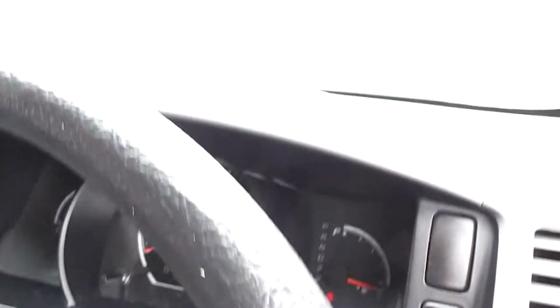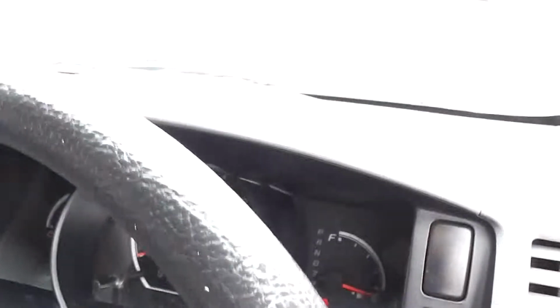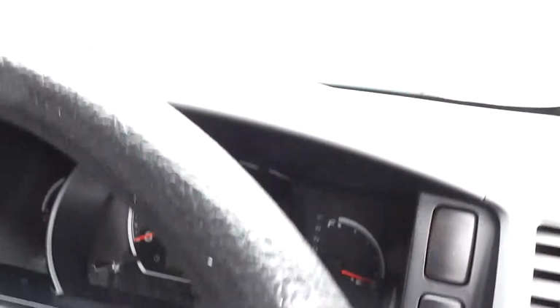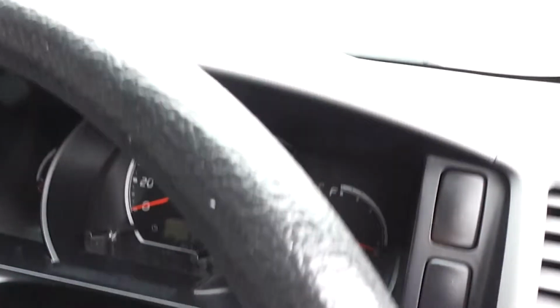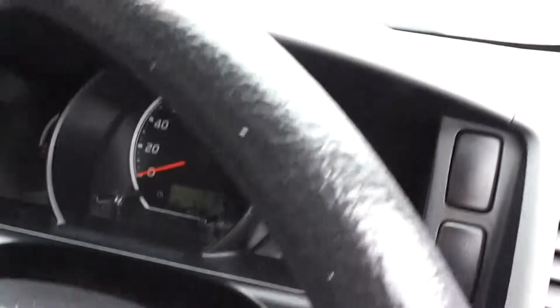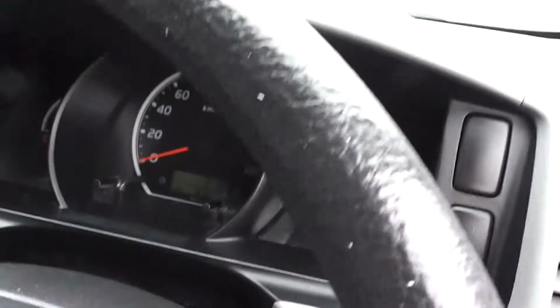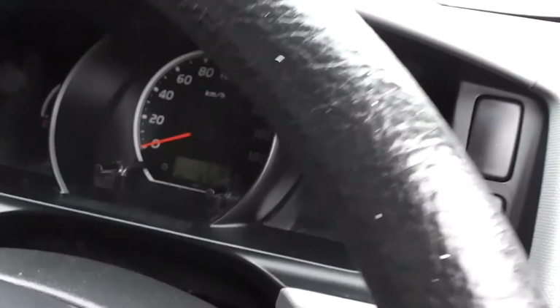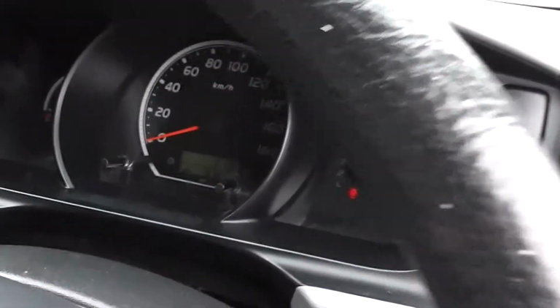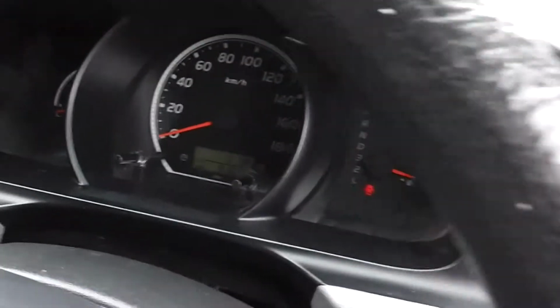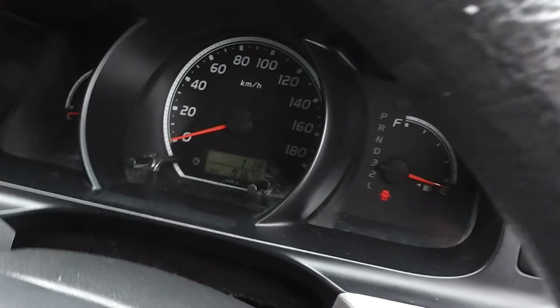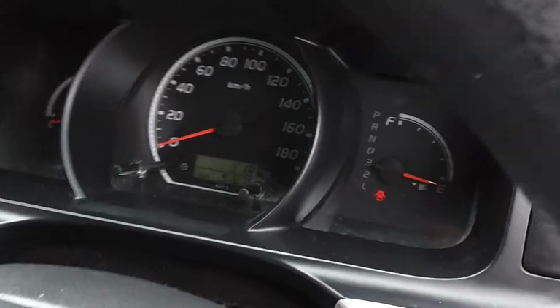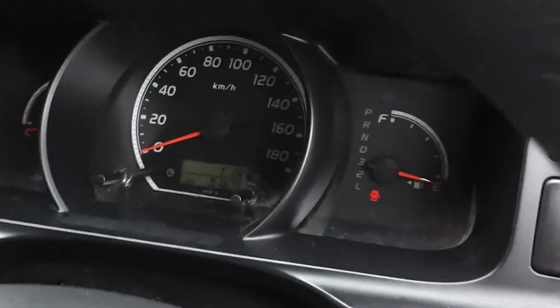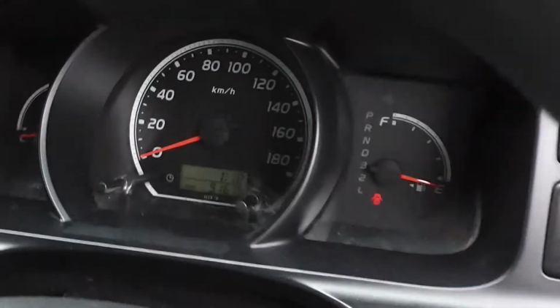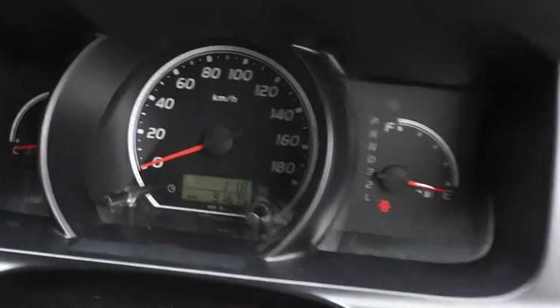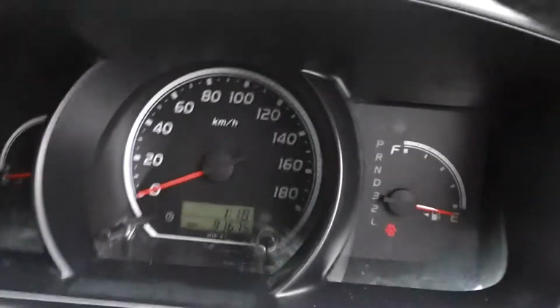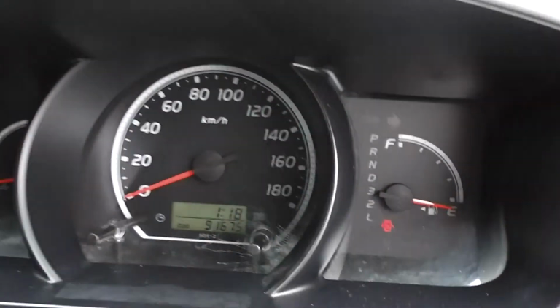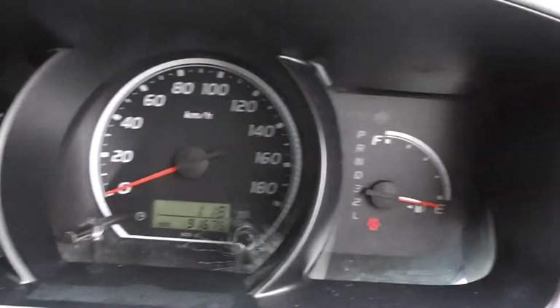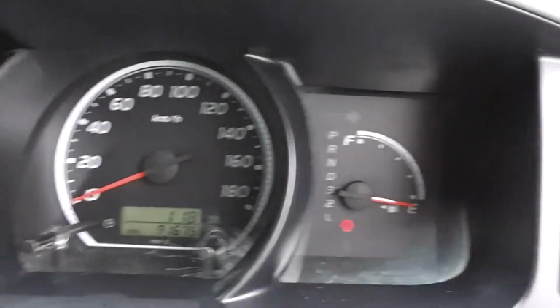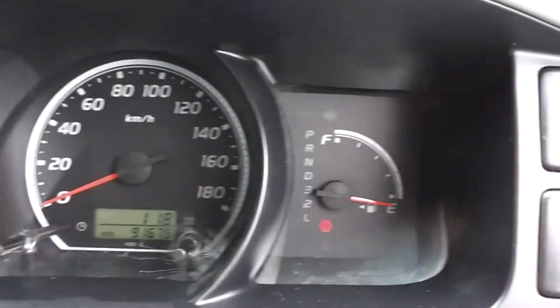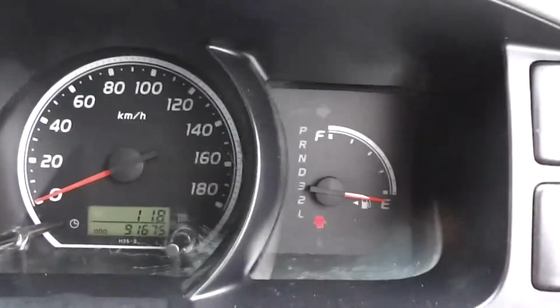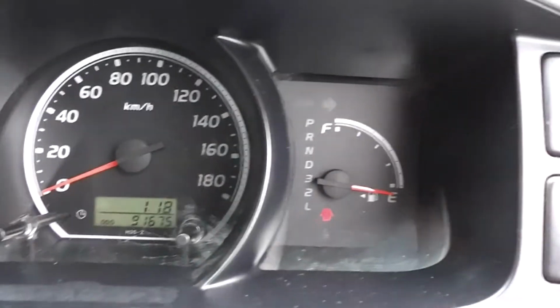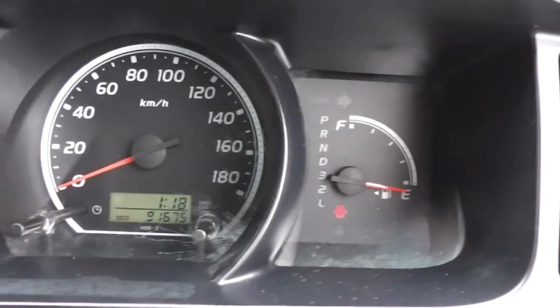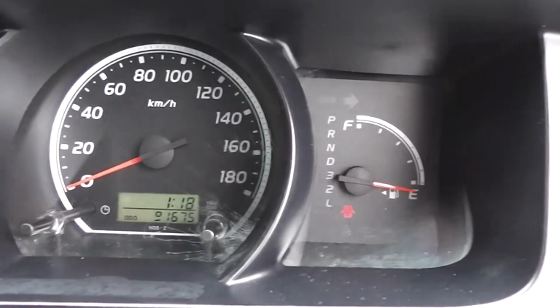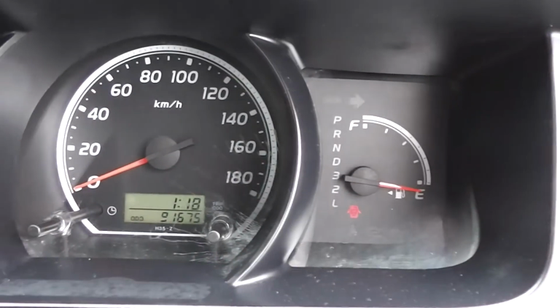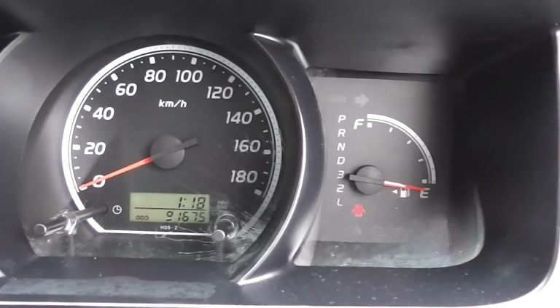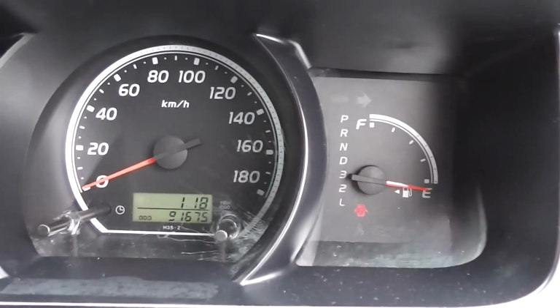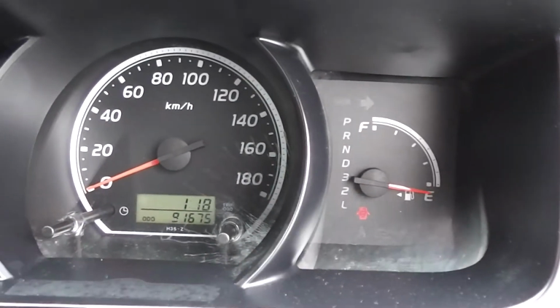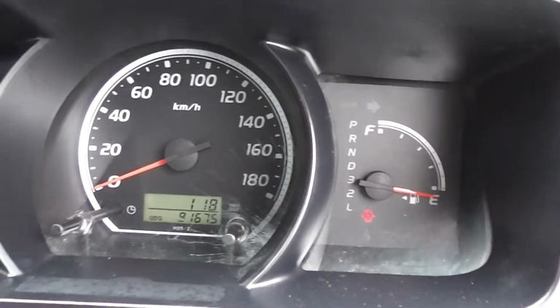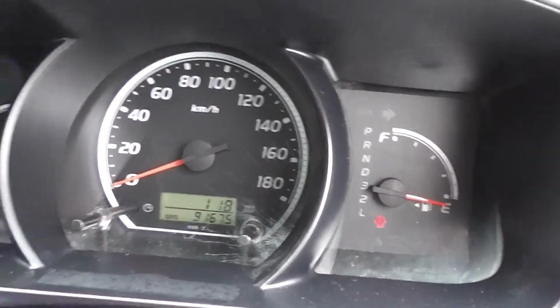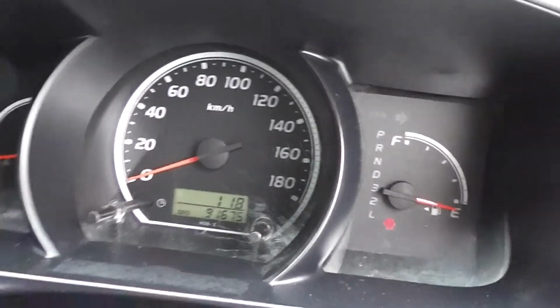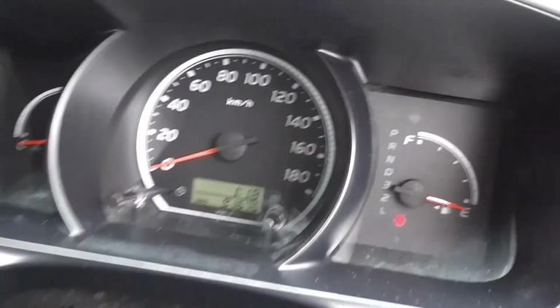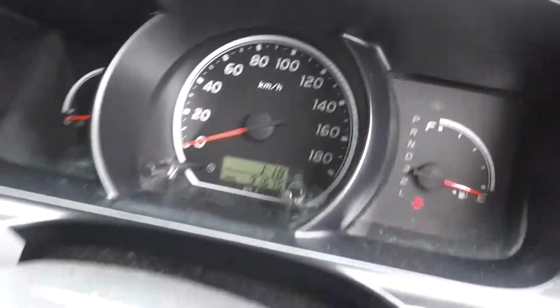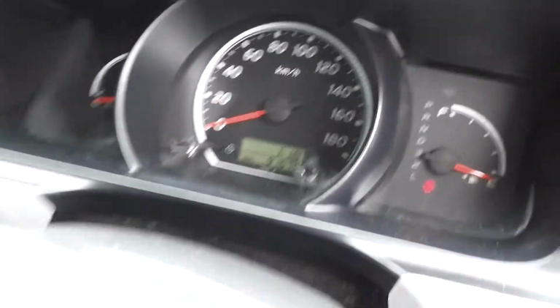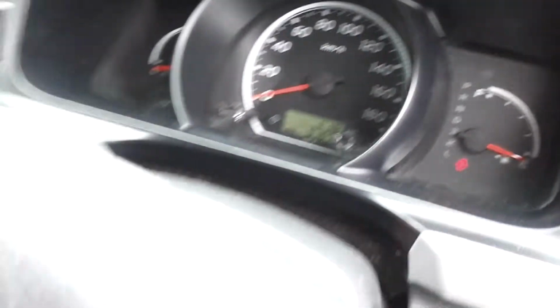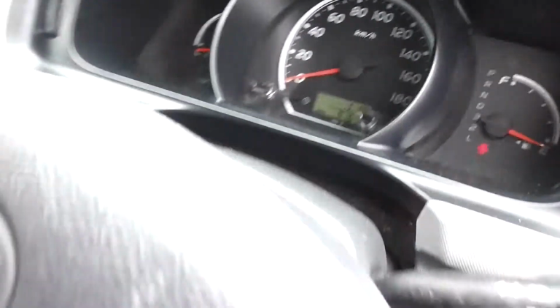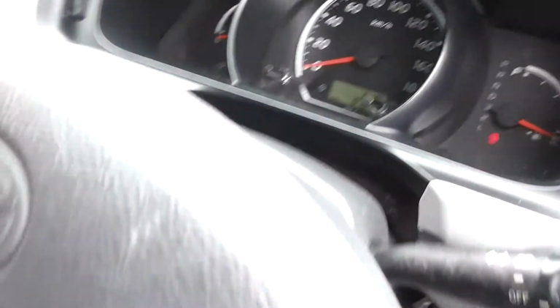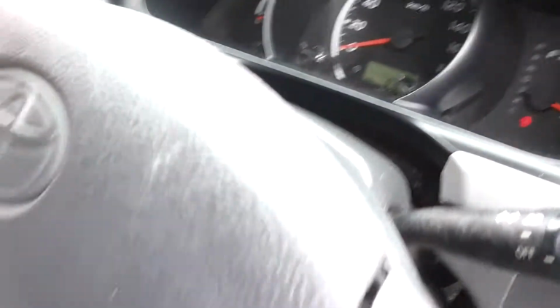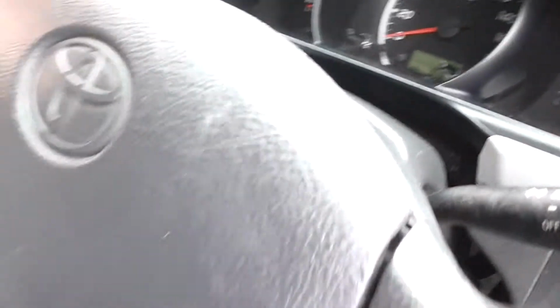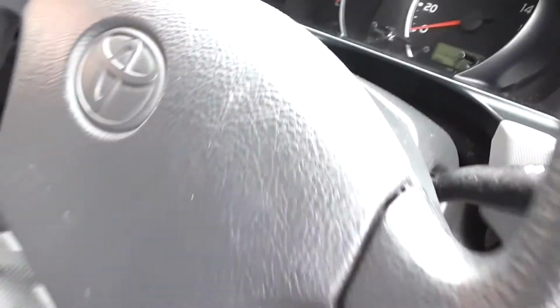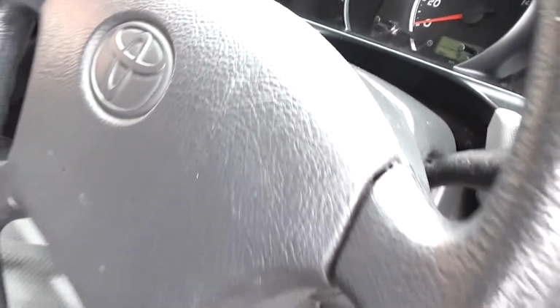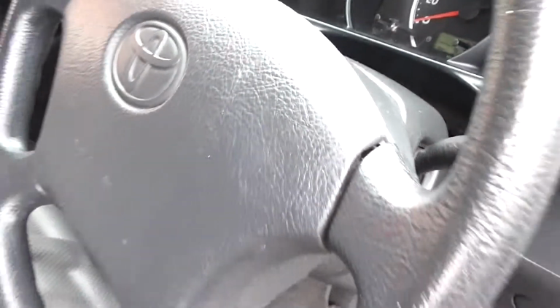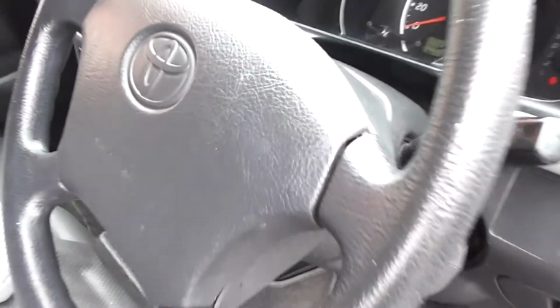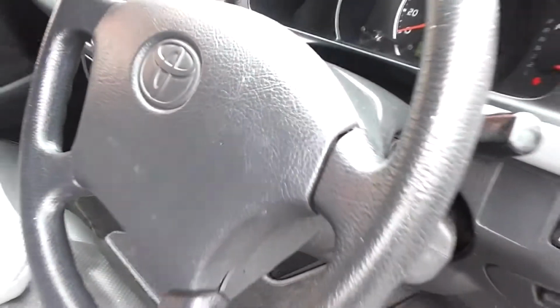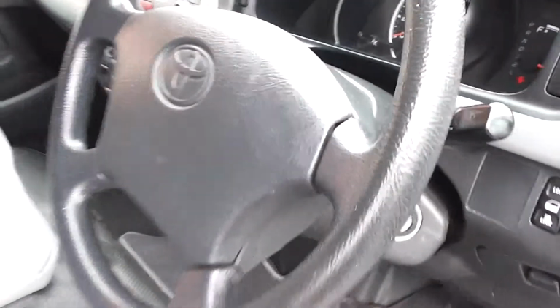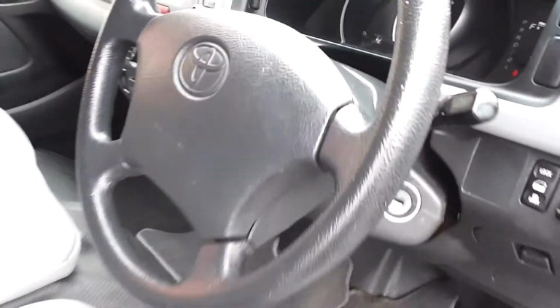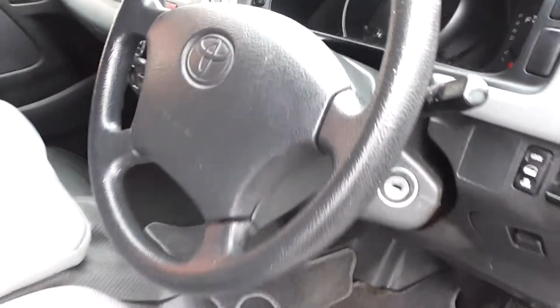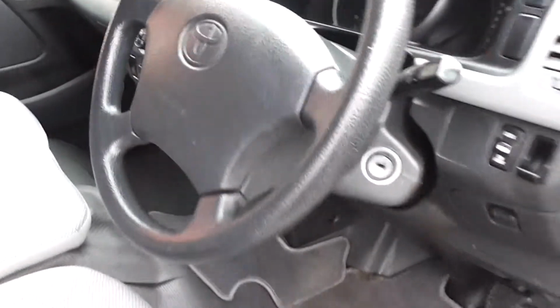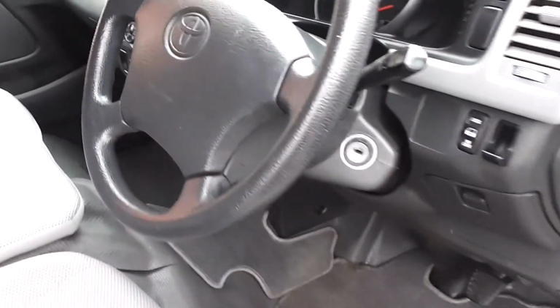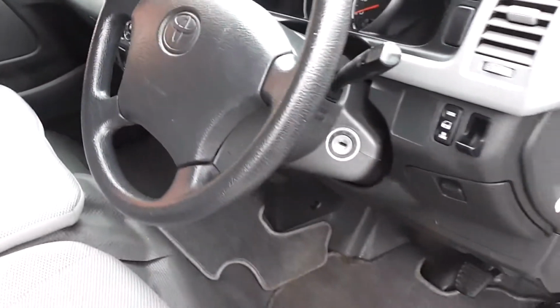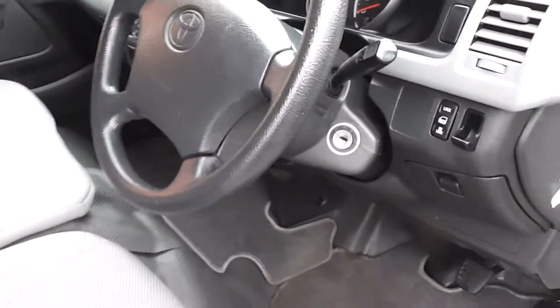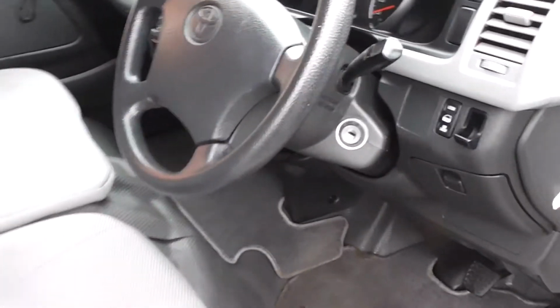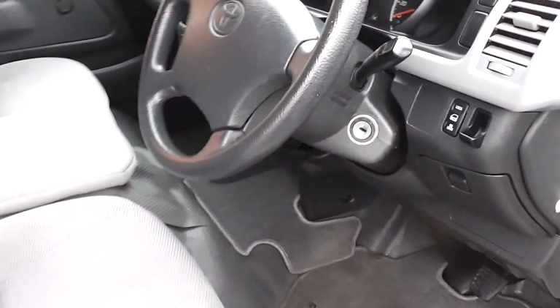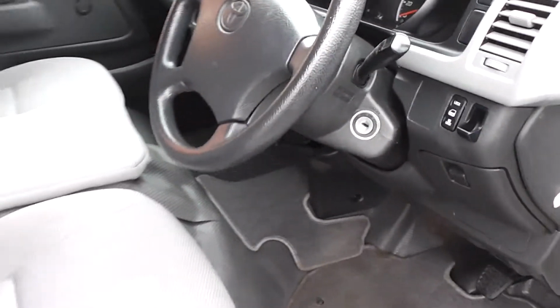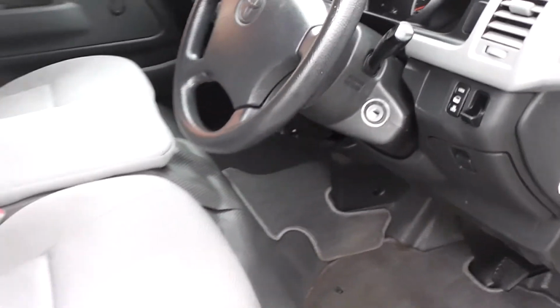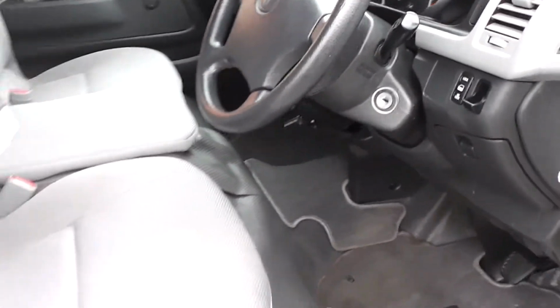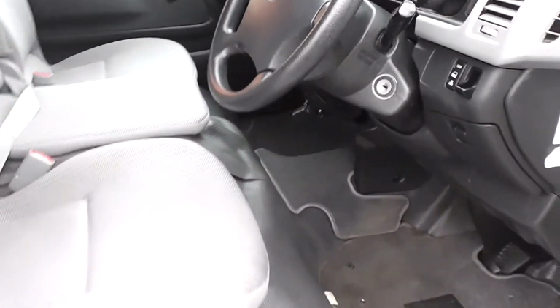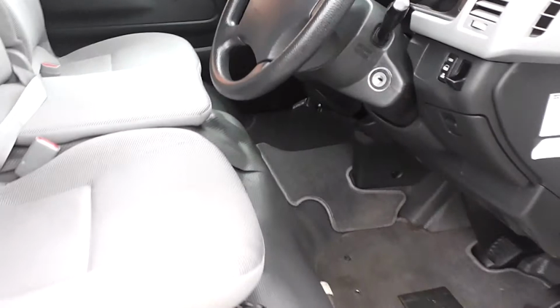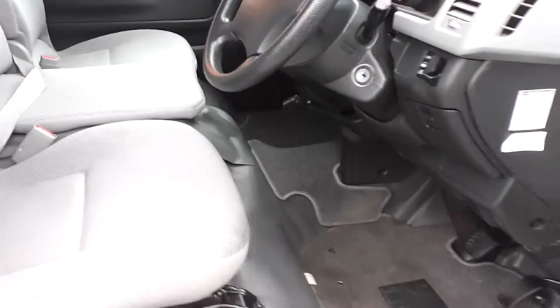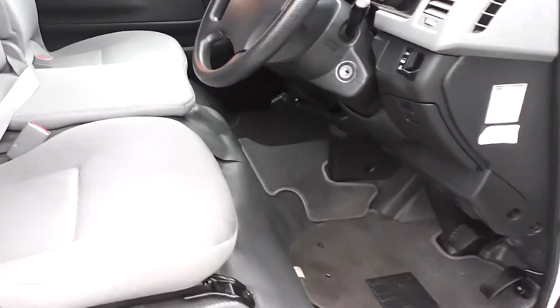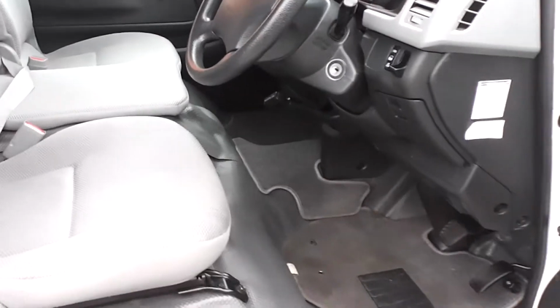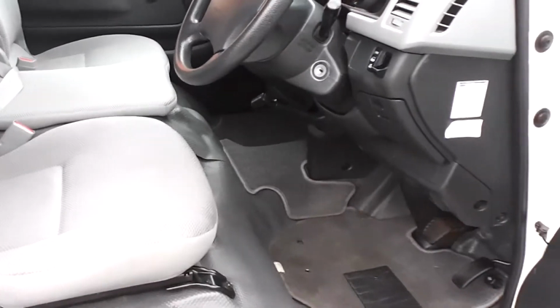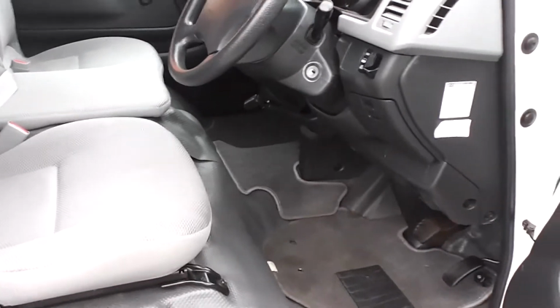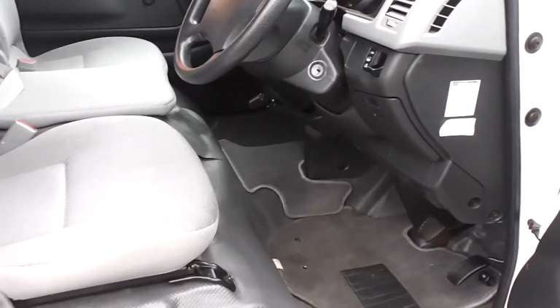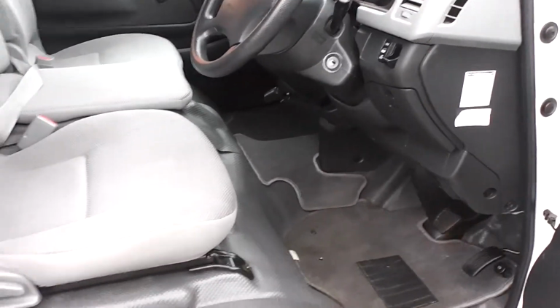91,000 k's. Got the driver's air bag and ABS anti-lock brakes.